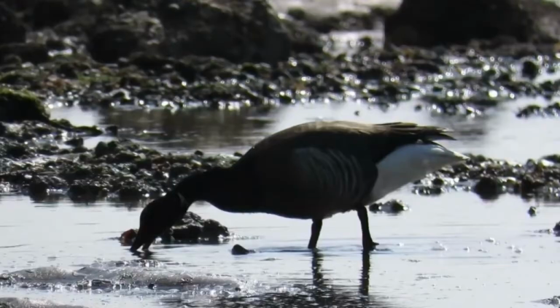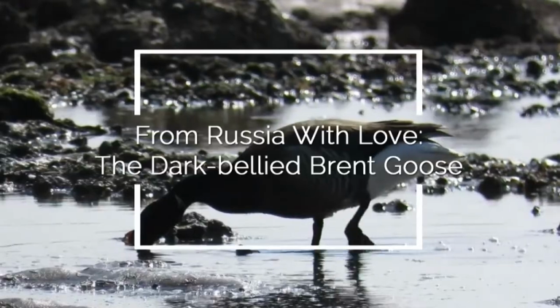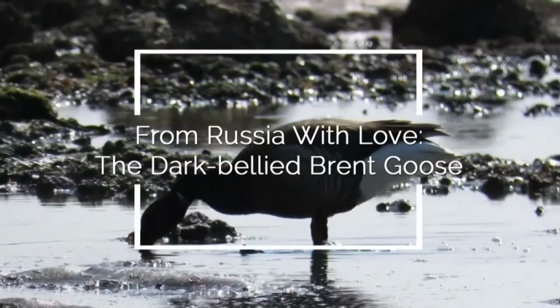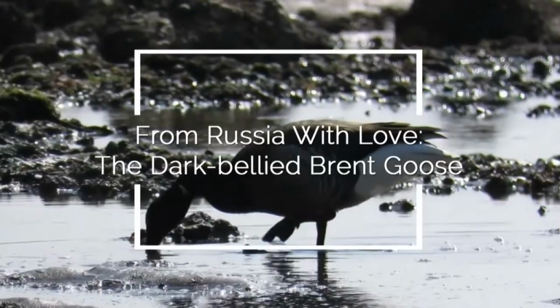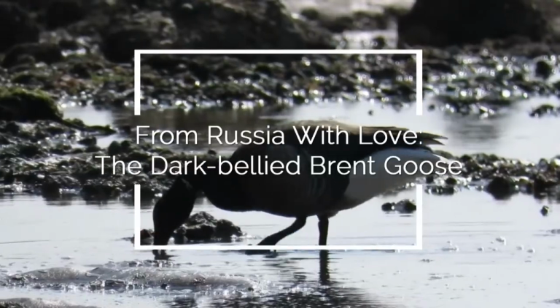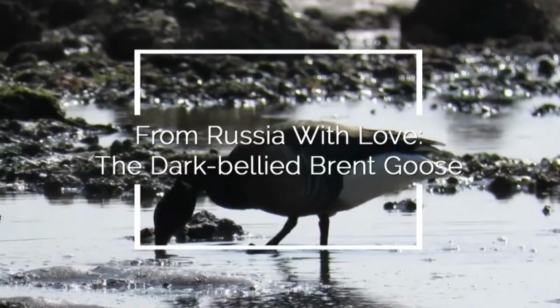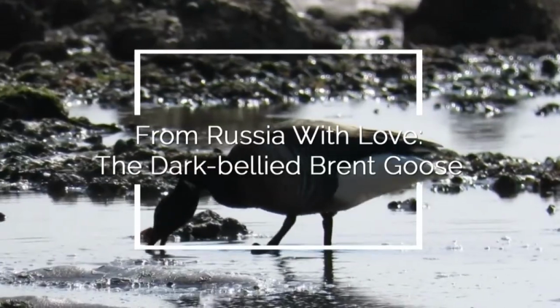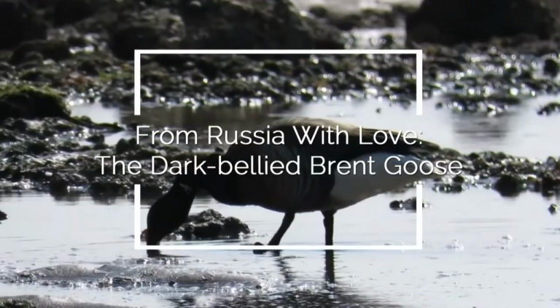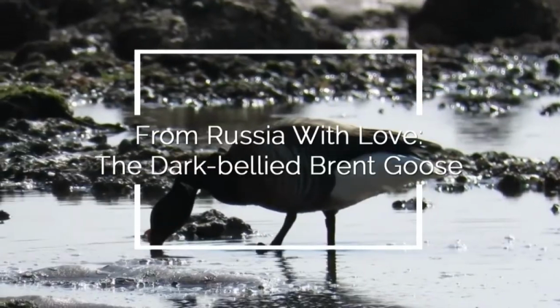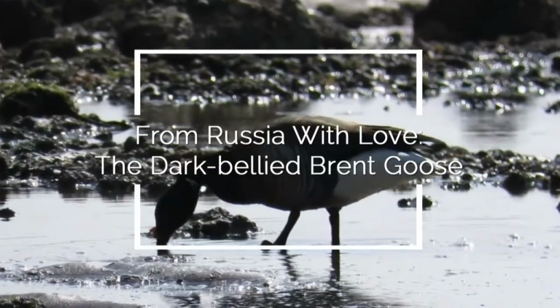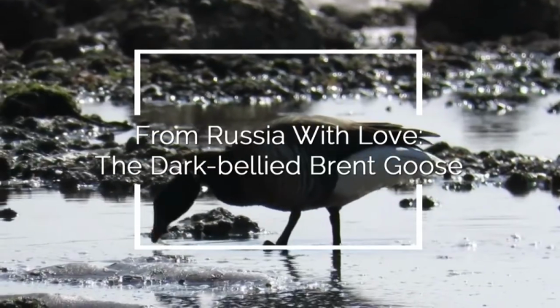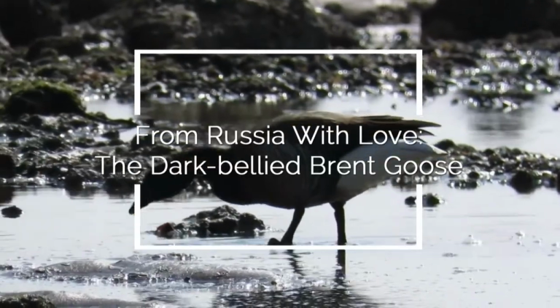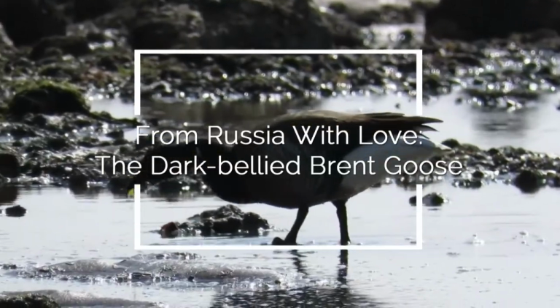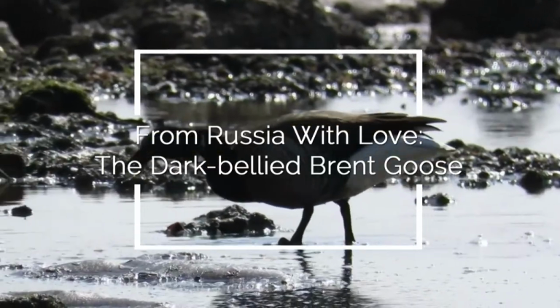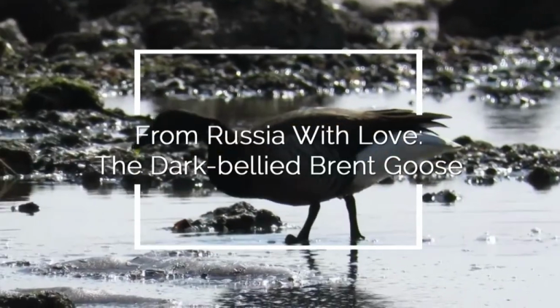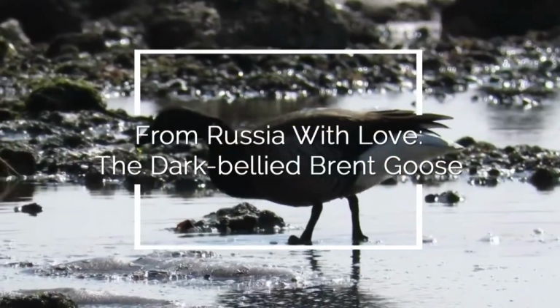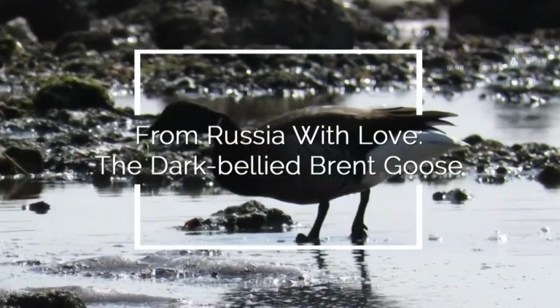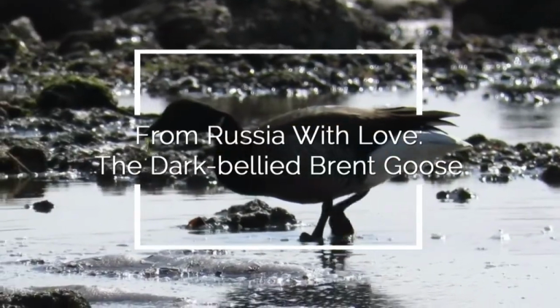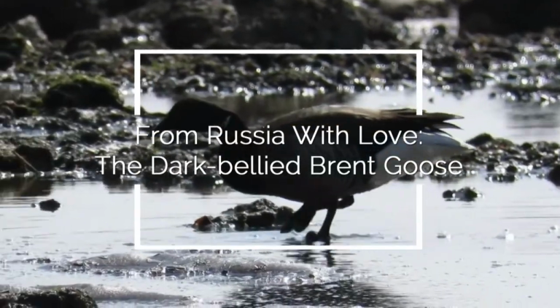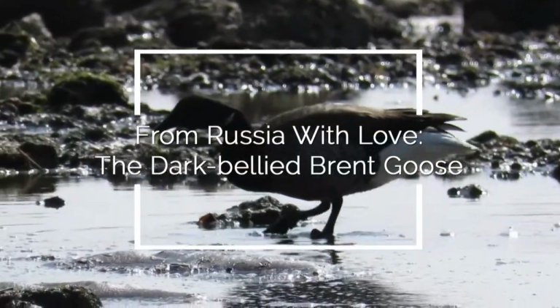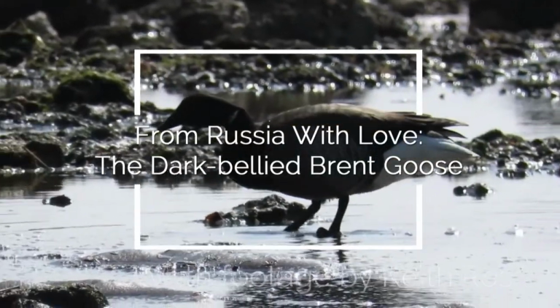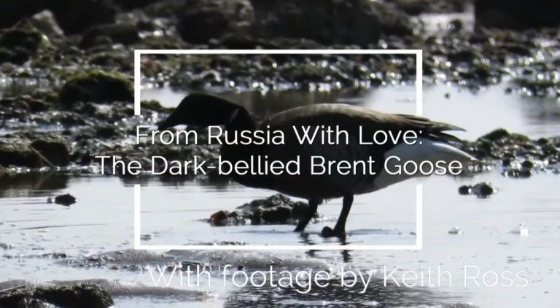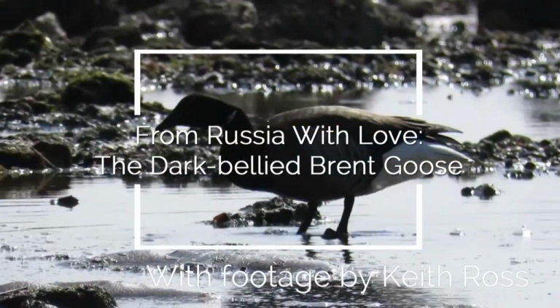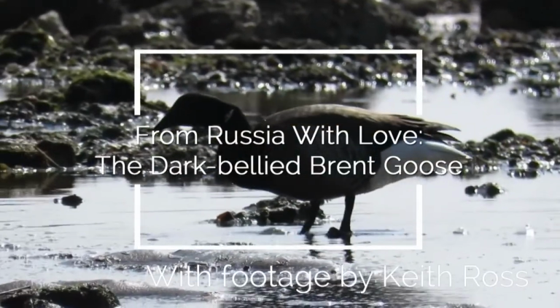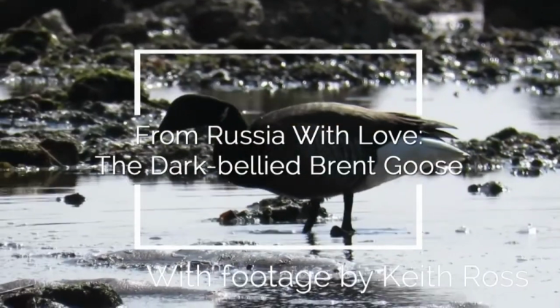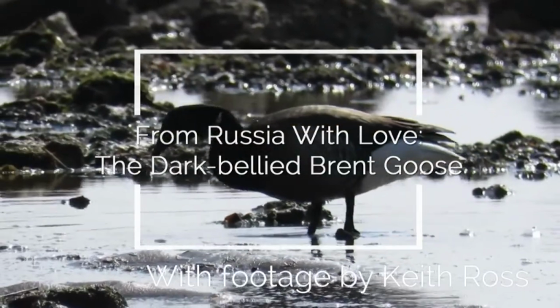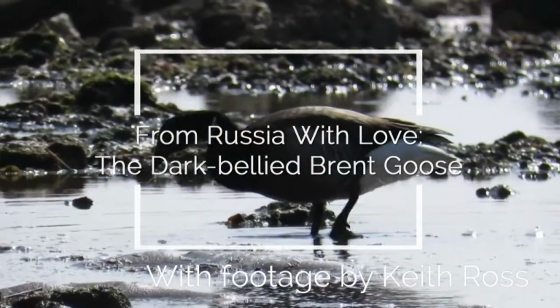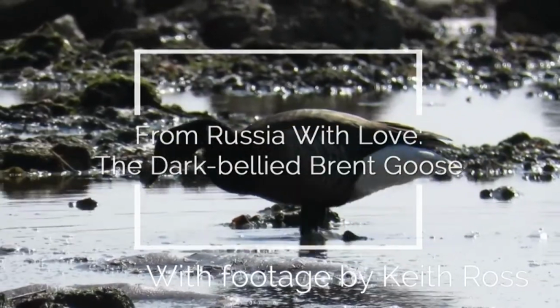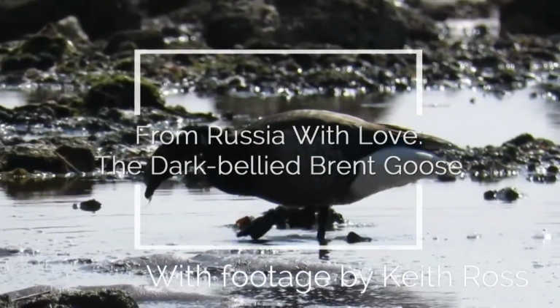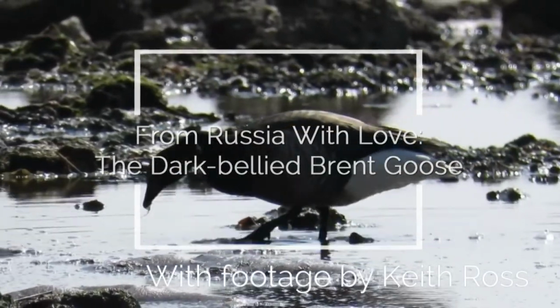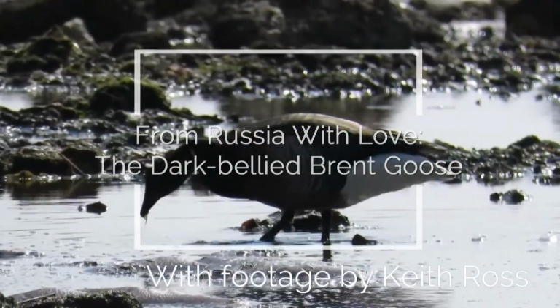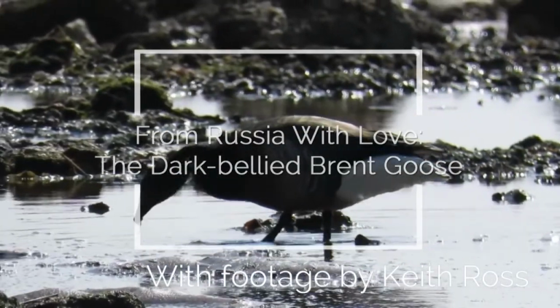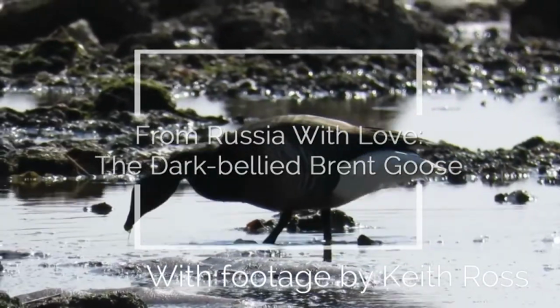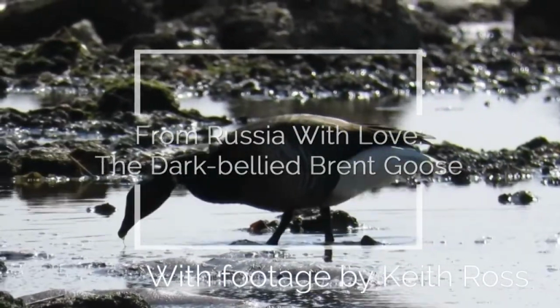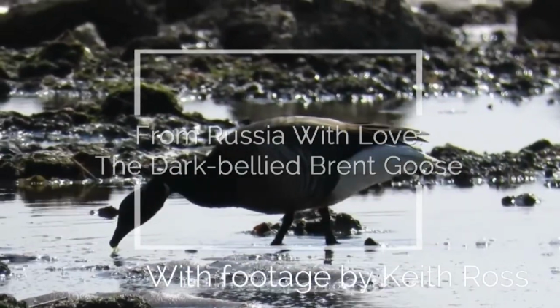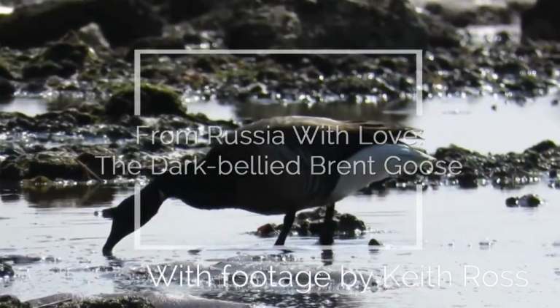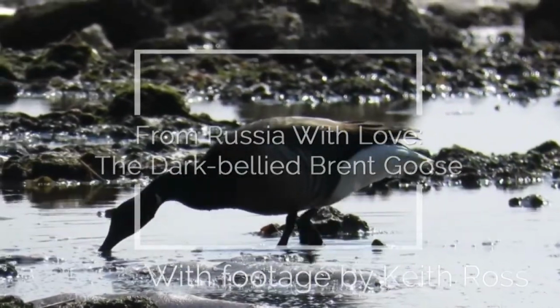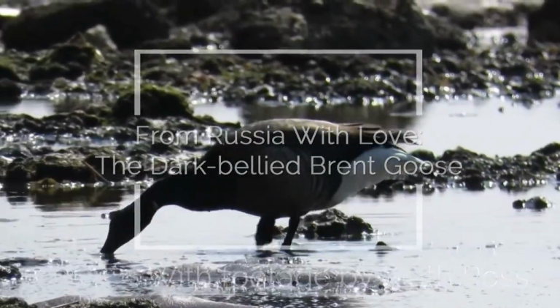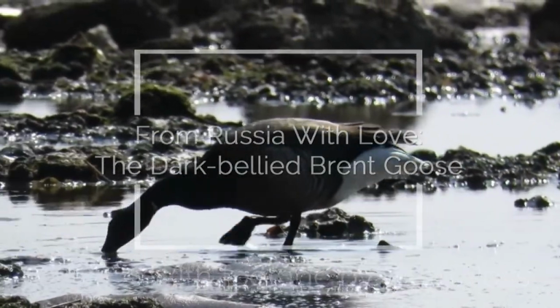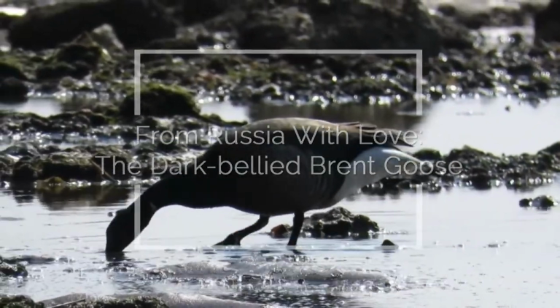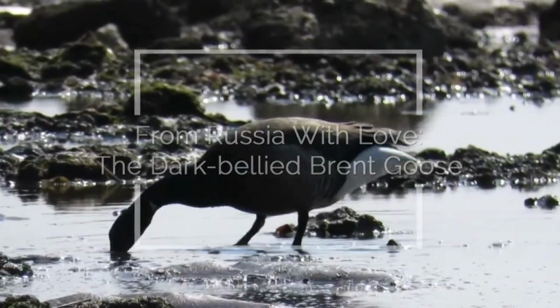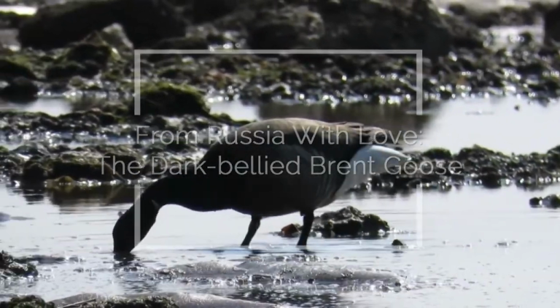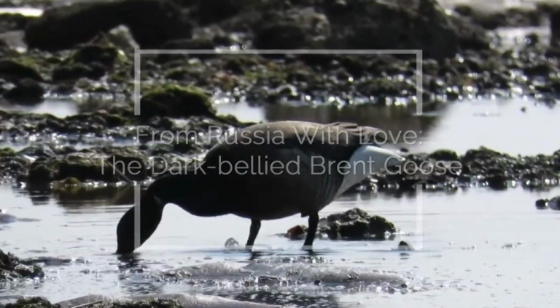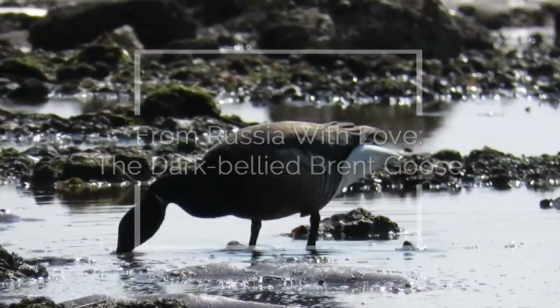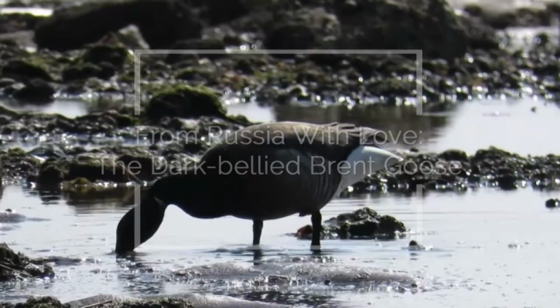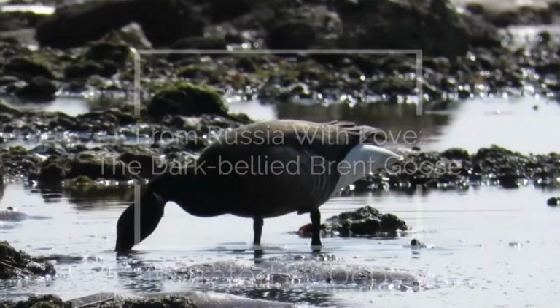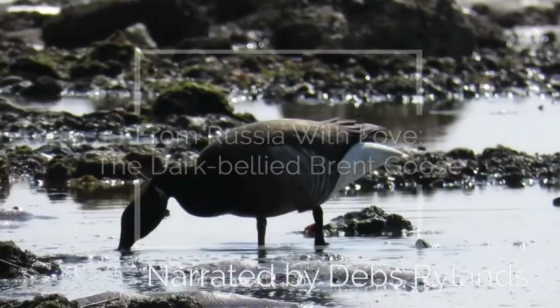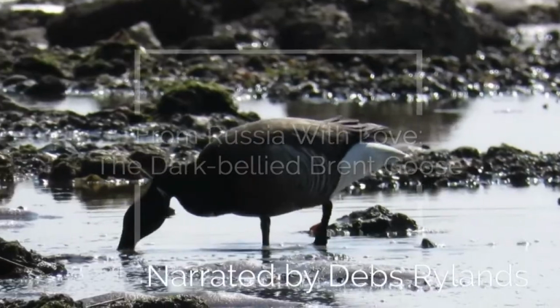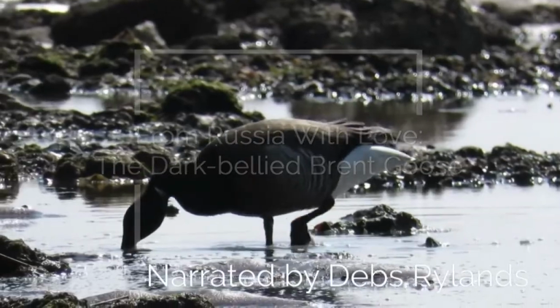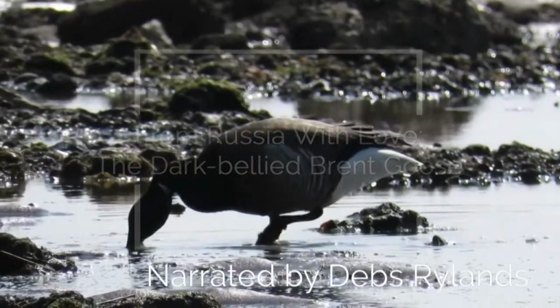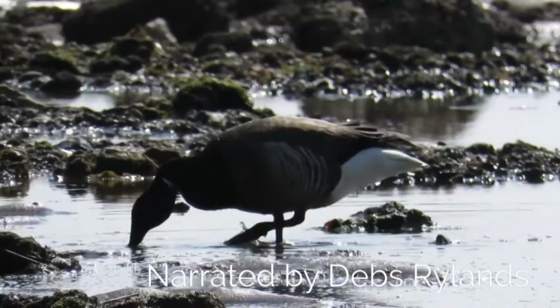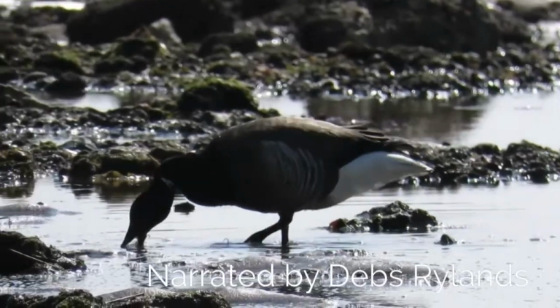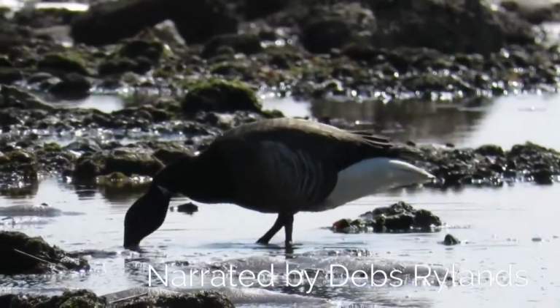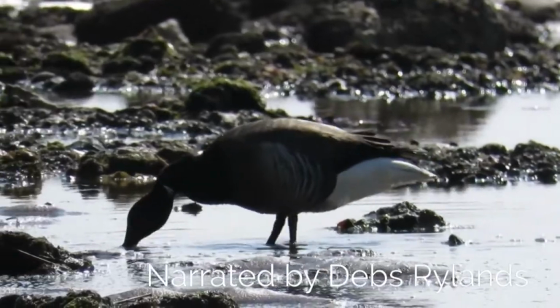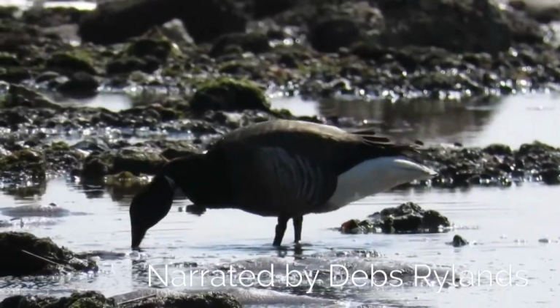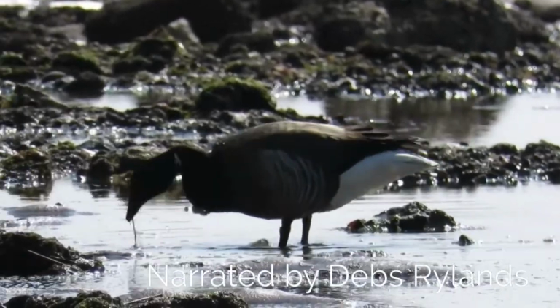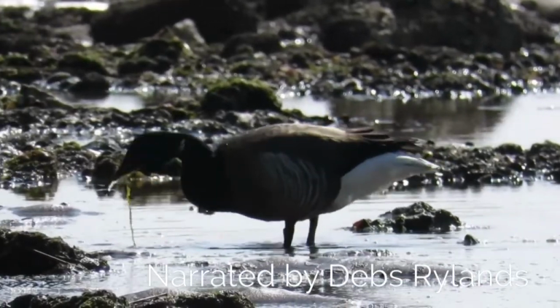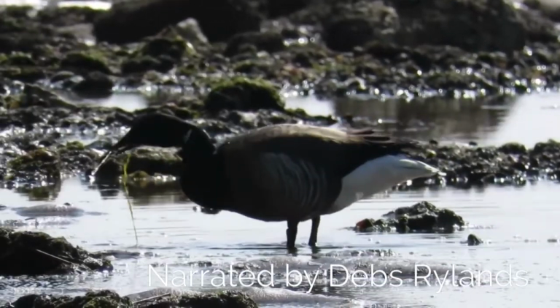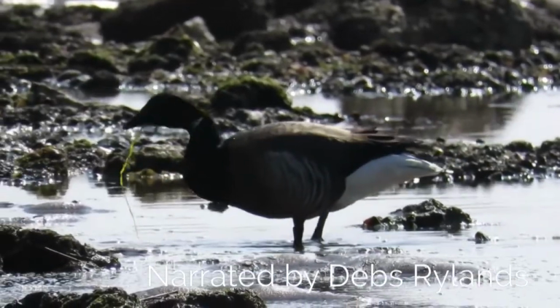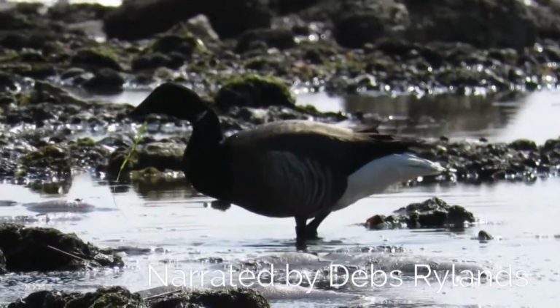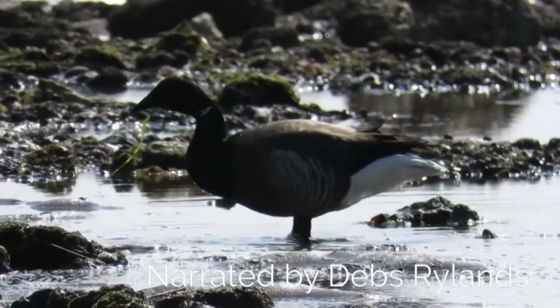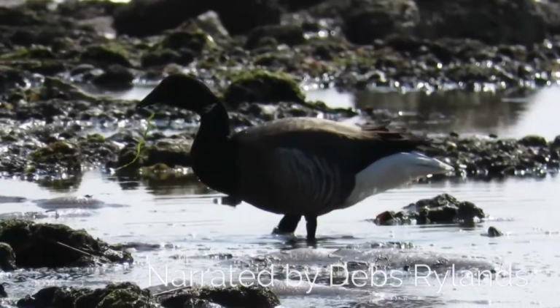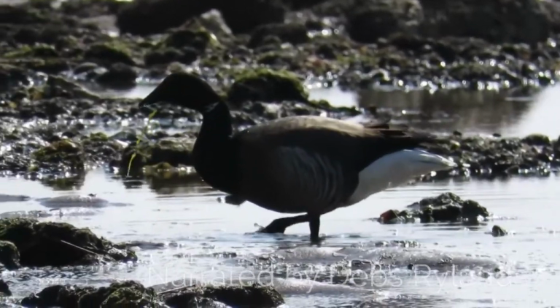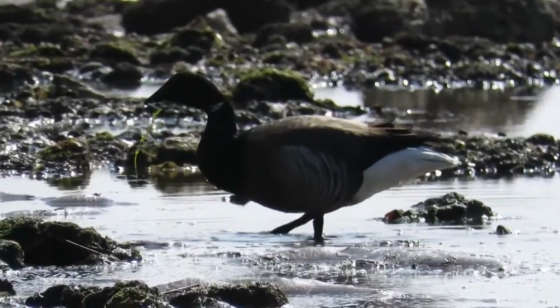This is the dark-bellied brent goose — our smallest goose. The dark-bellied brent is around the same size as a mallard.